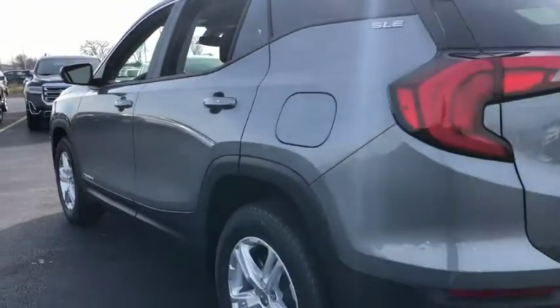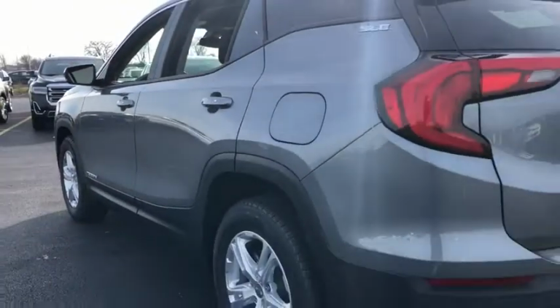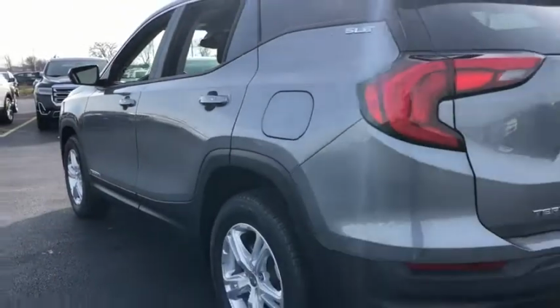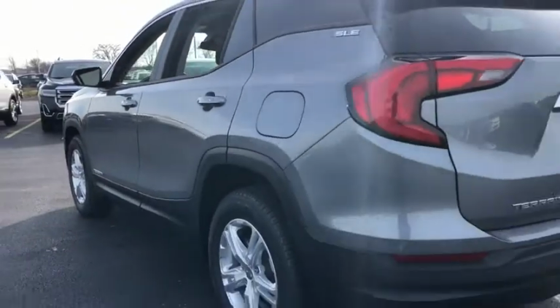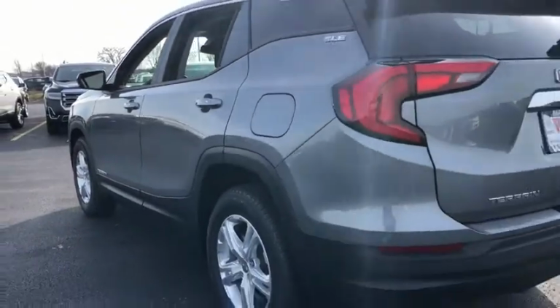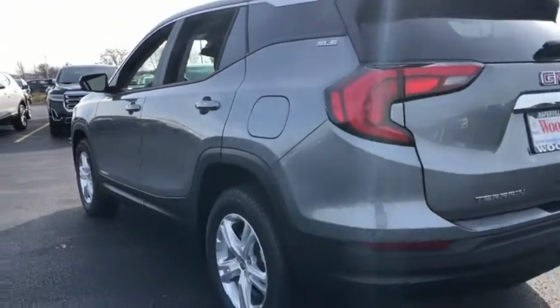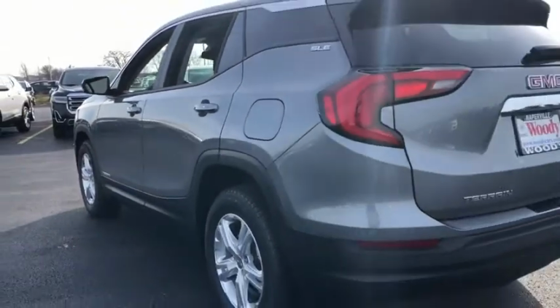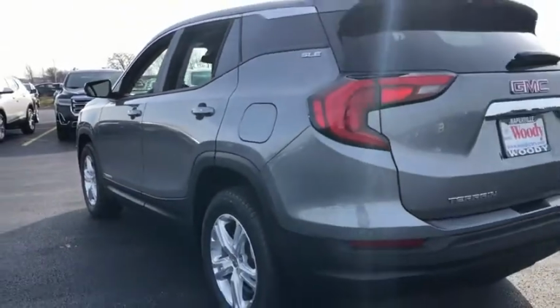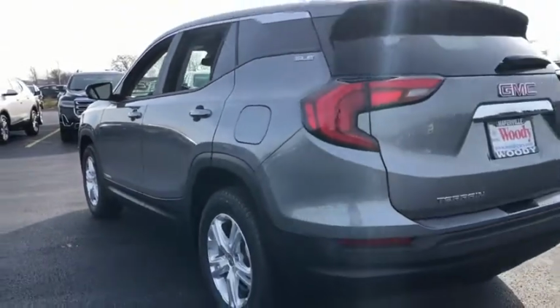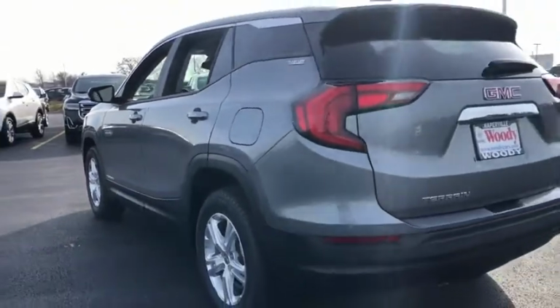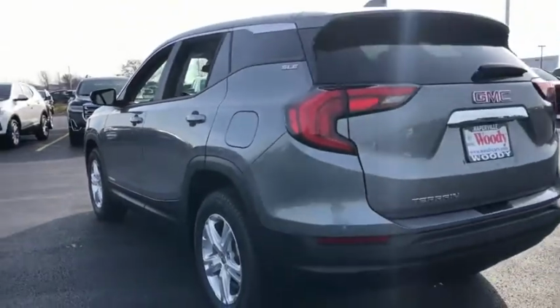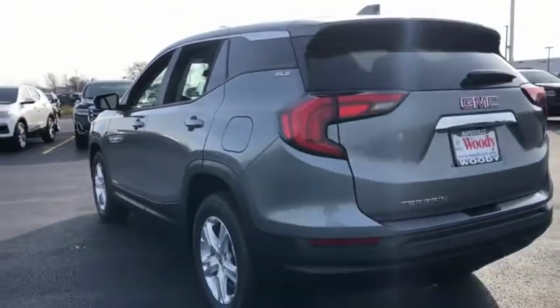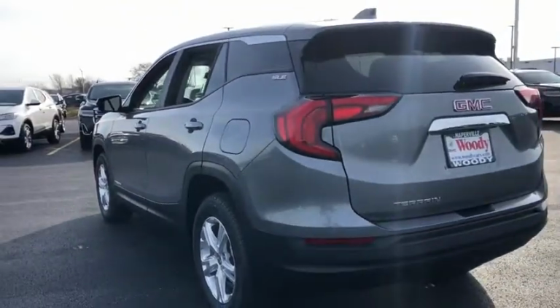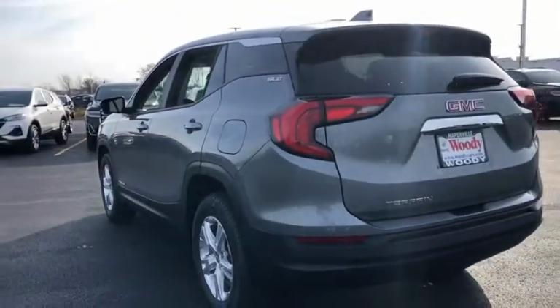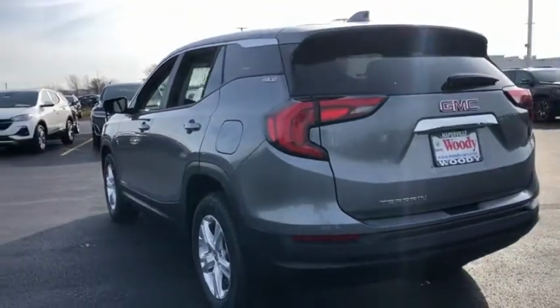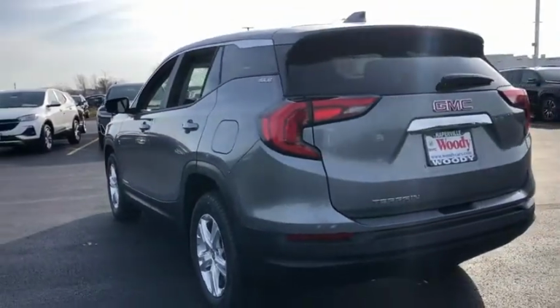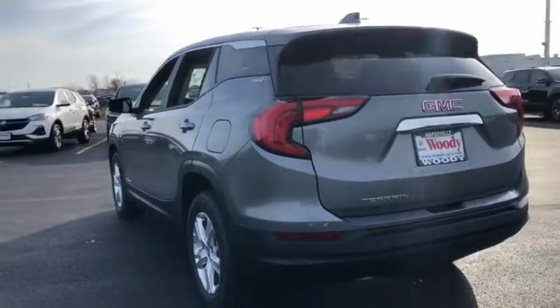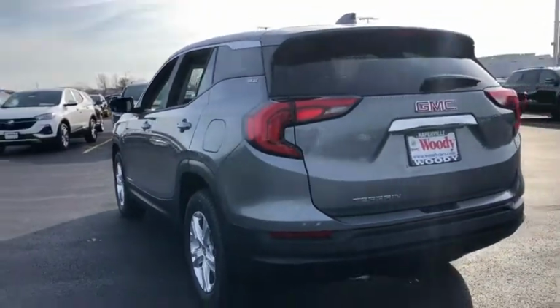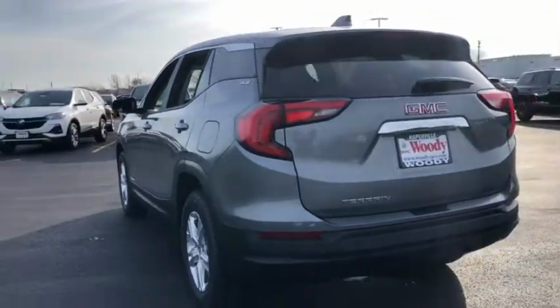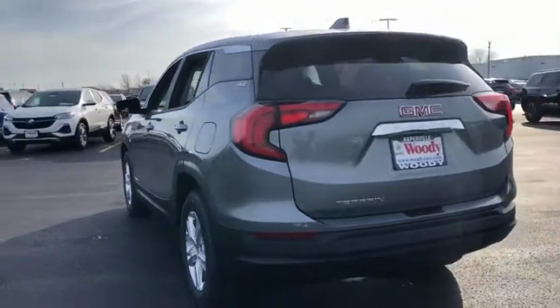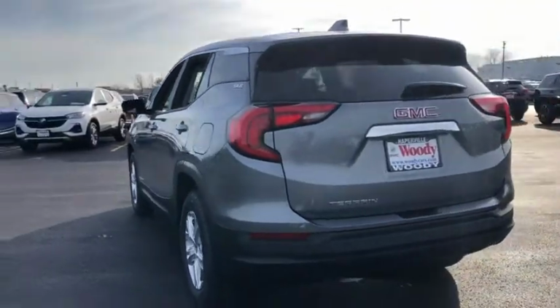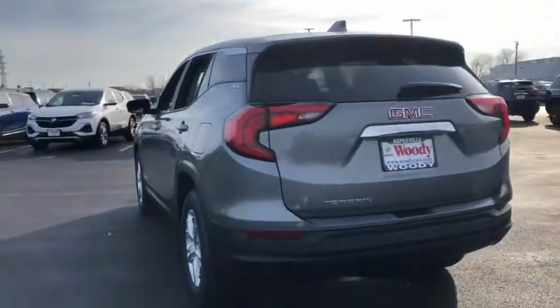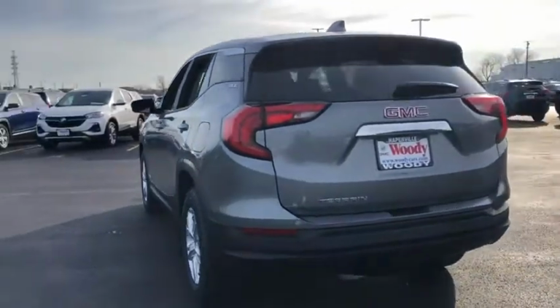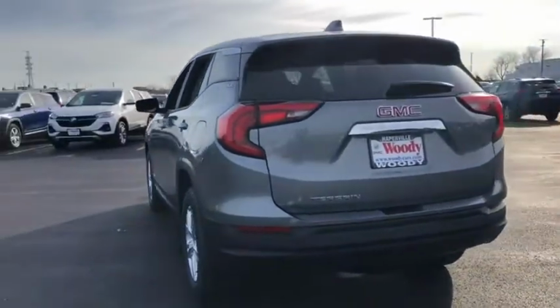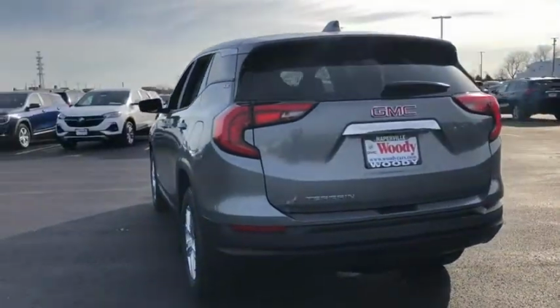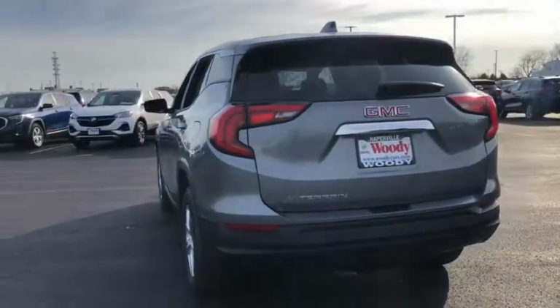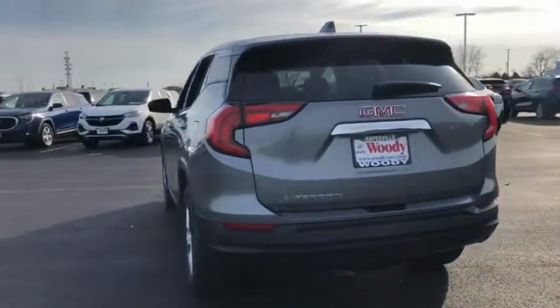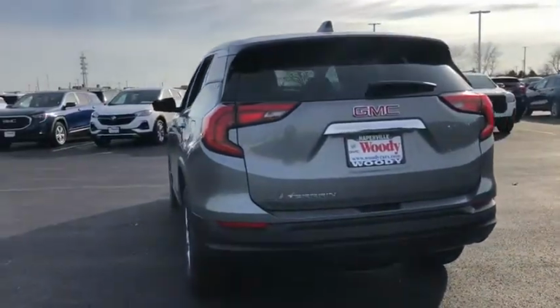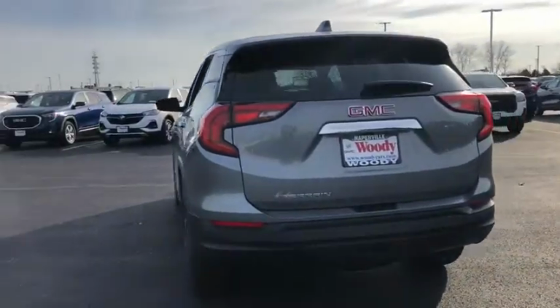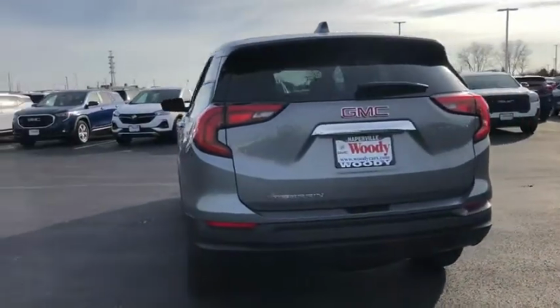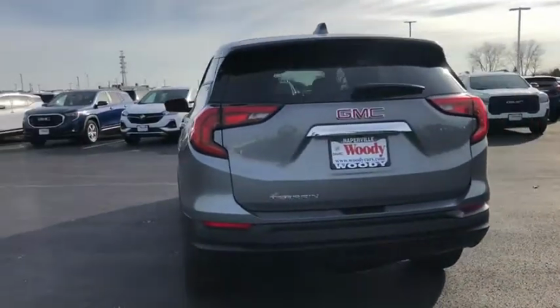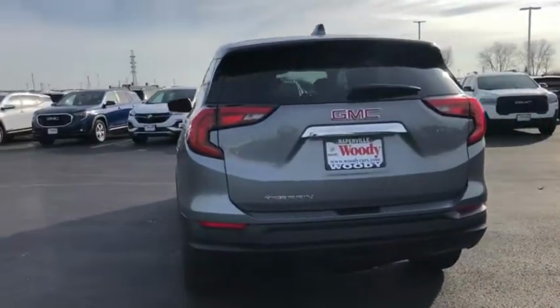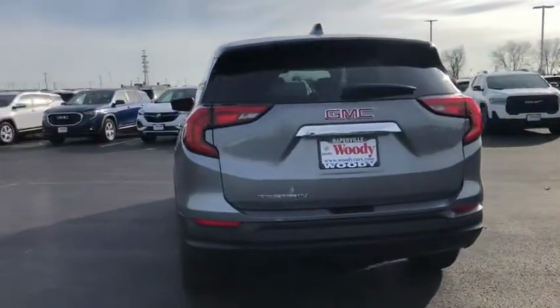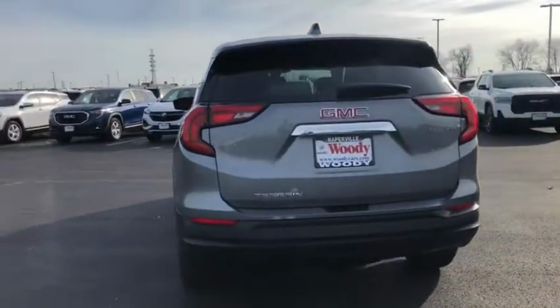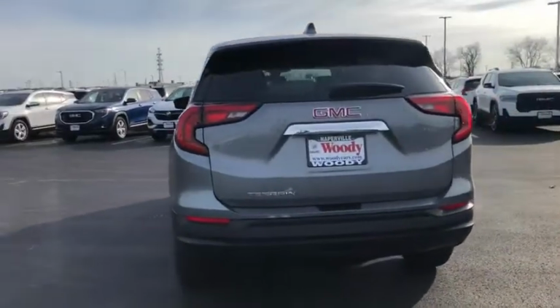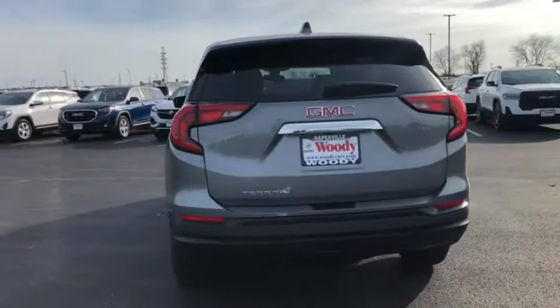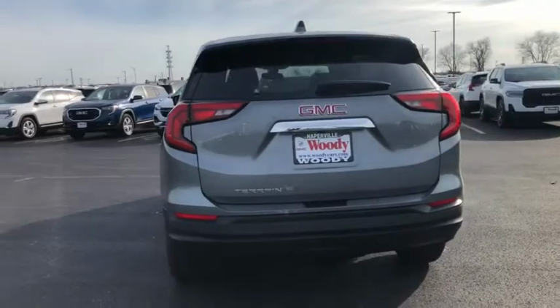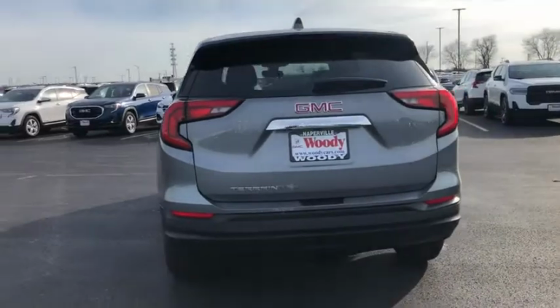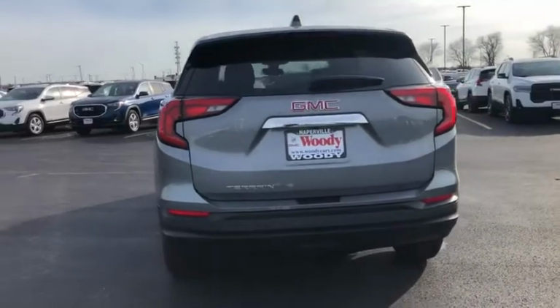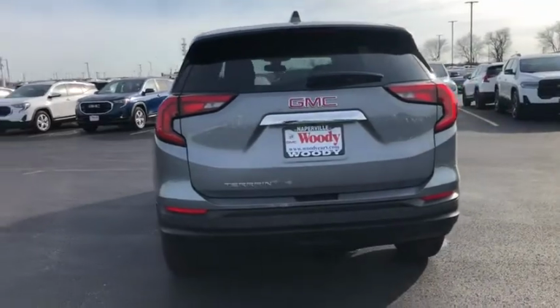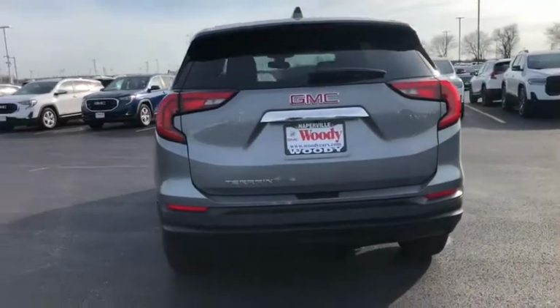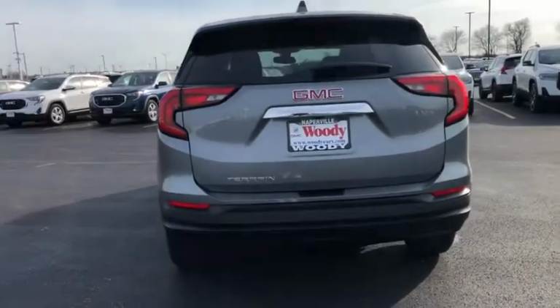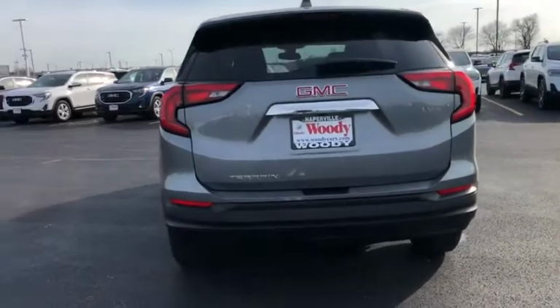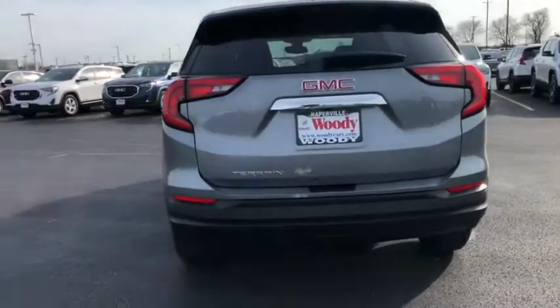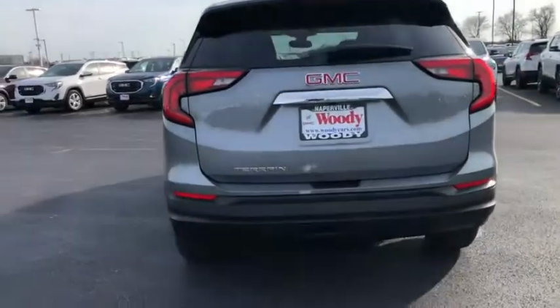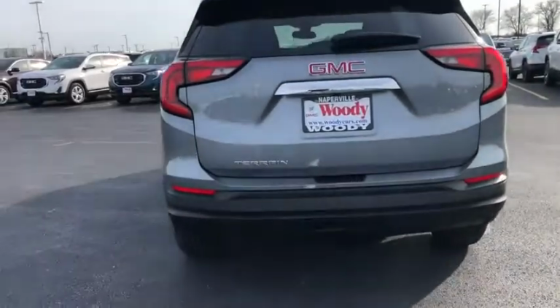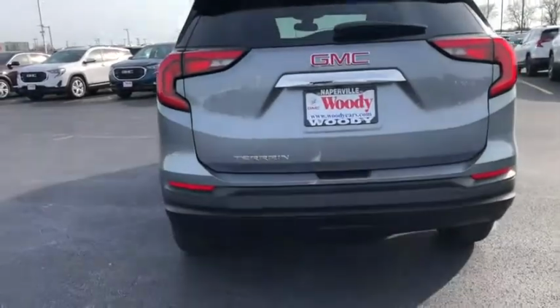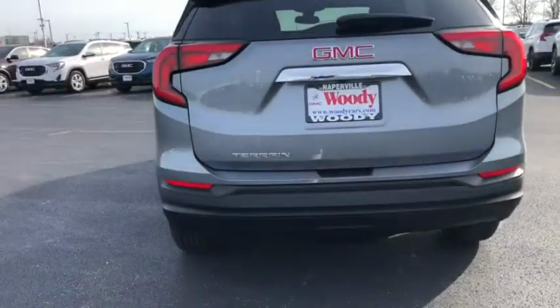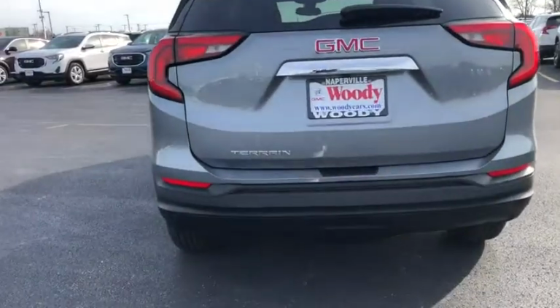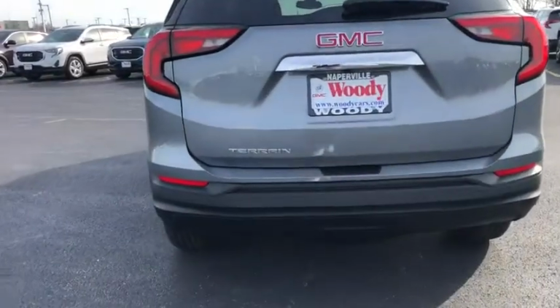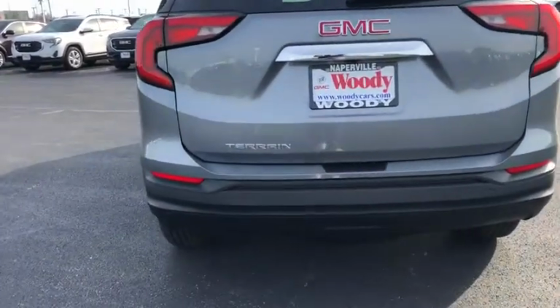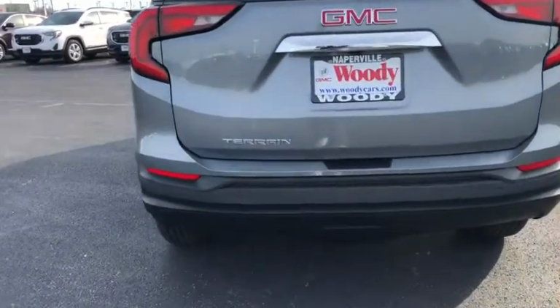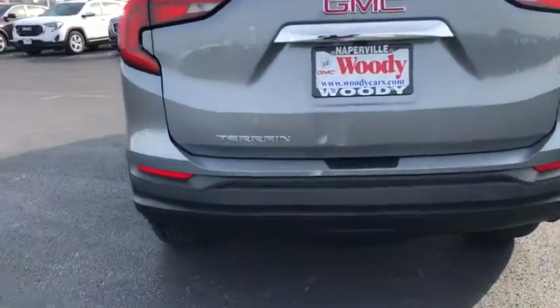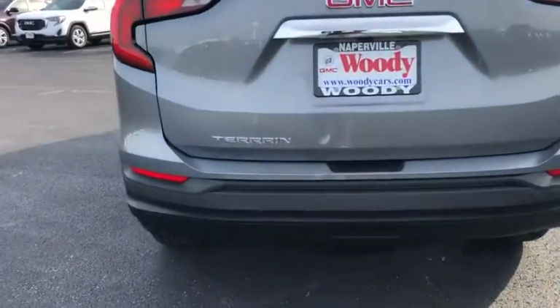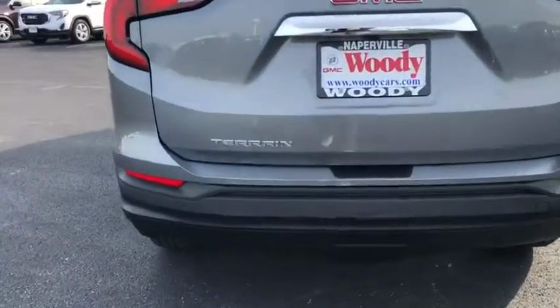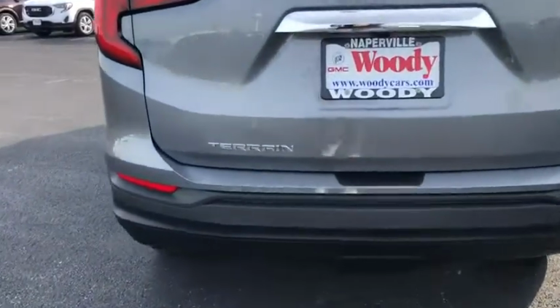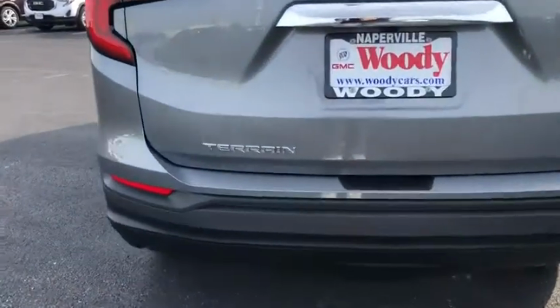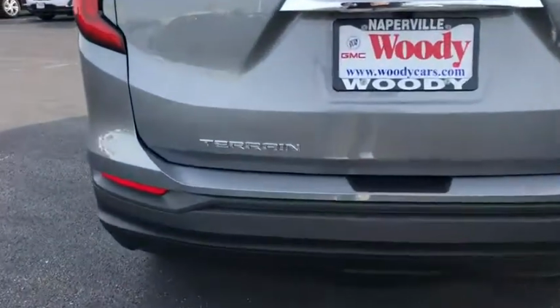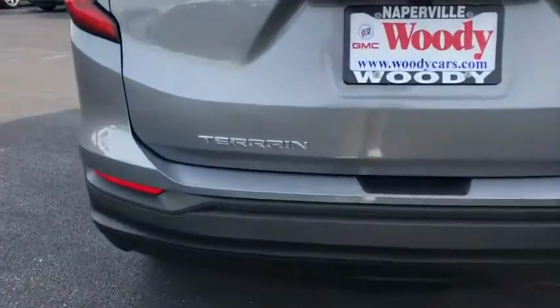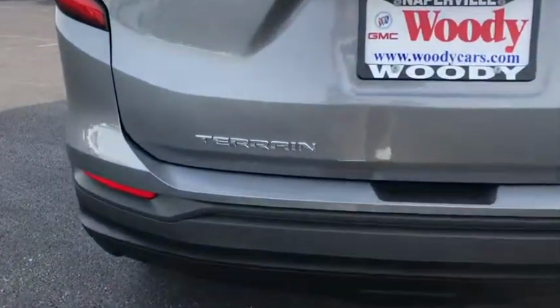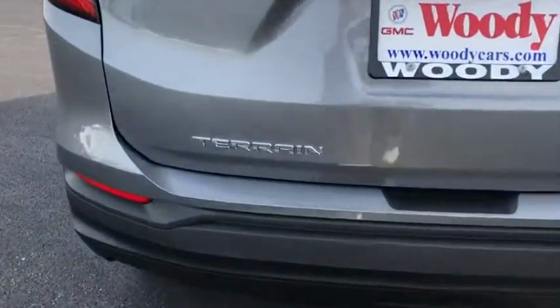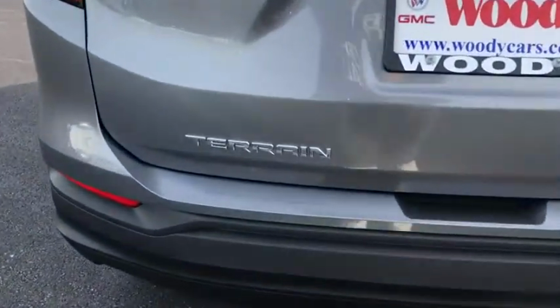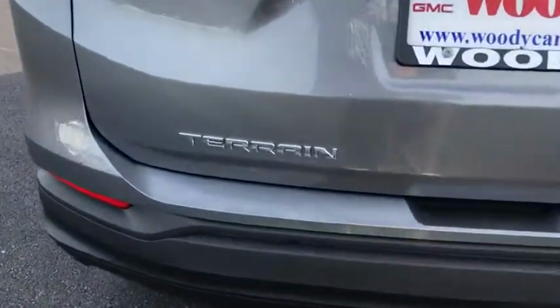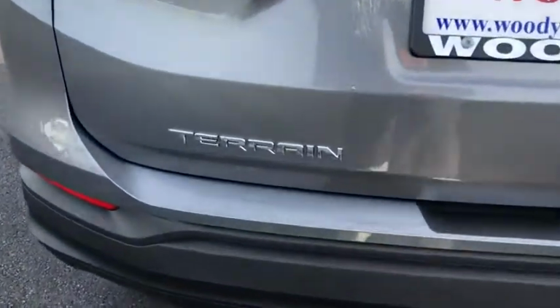Front-wheel drive, security system, MP3 player. This beauty will even make your house keys jealous. Drive it today!